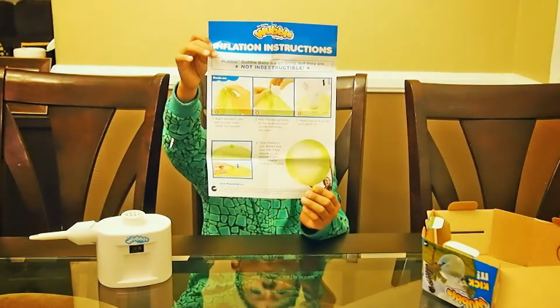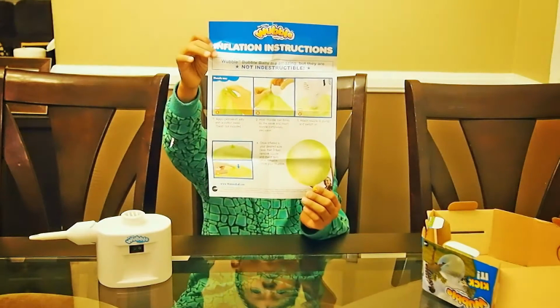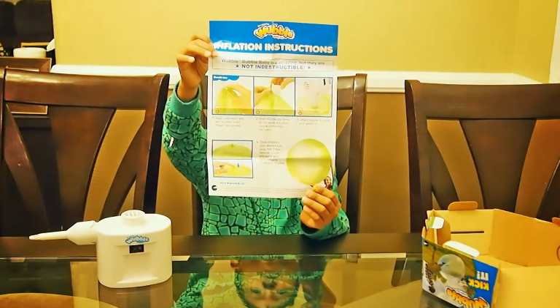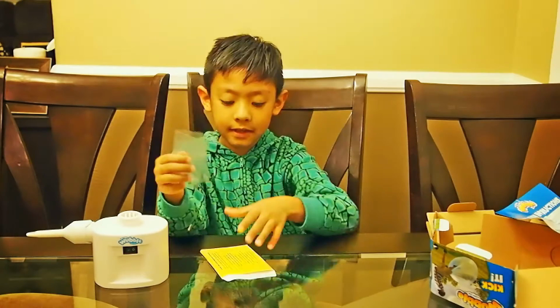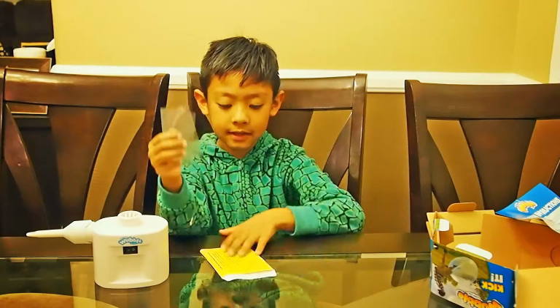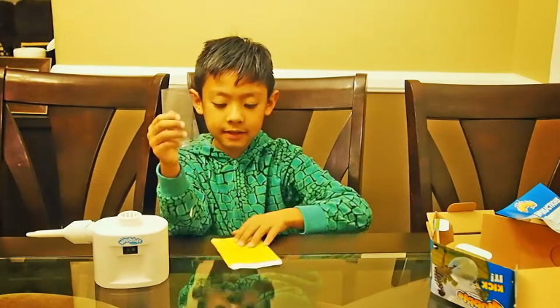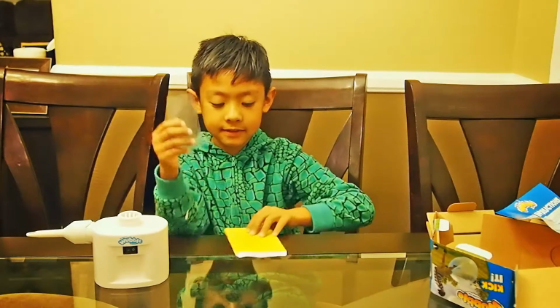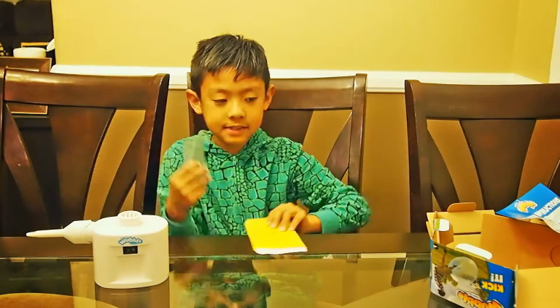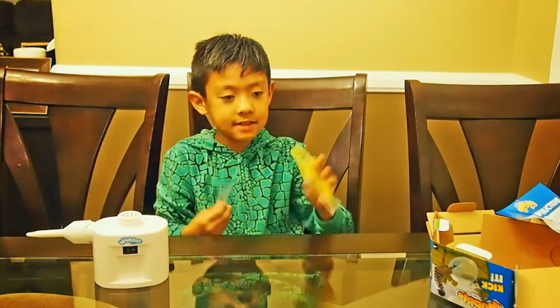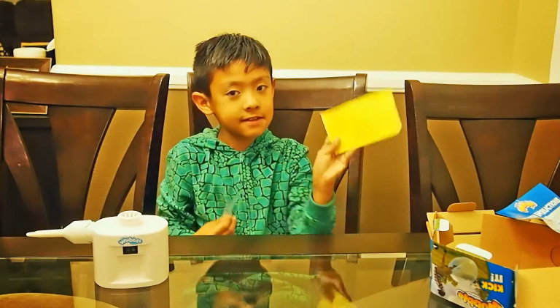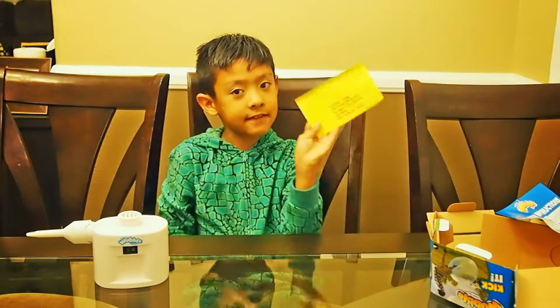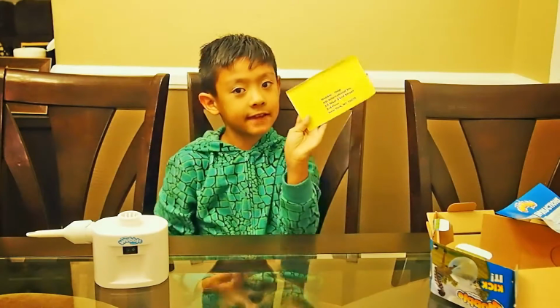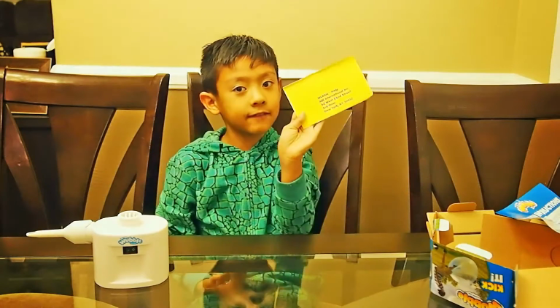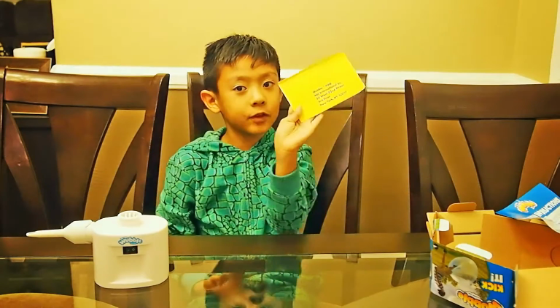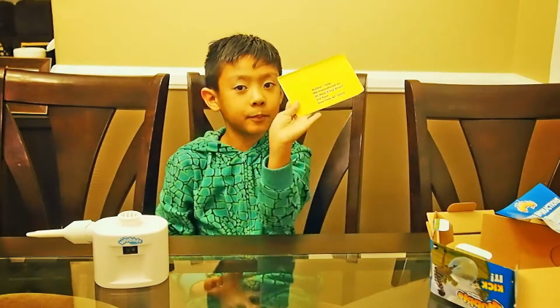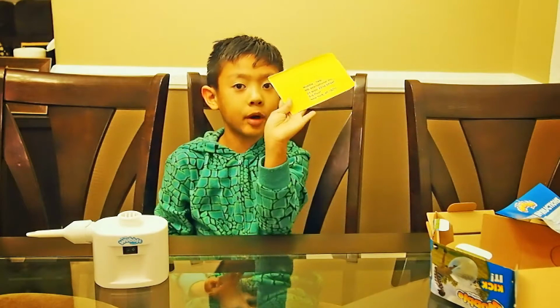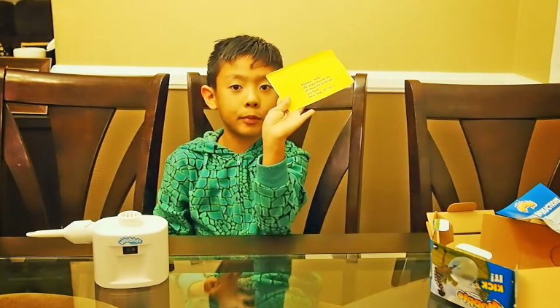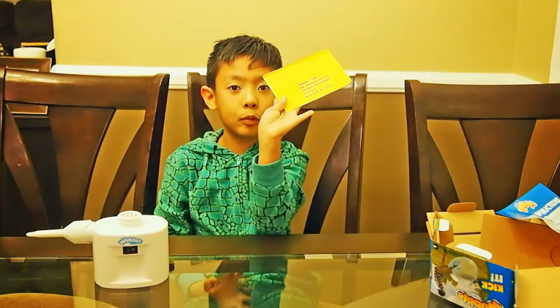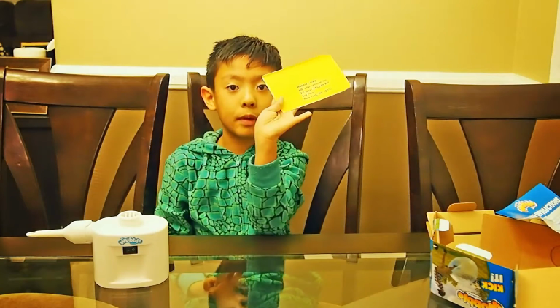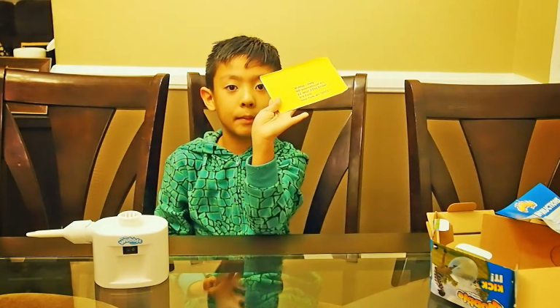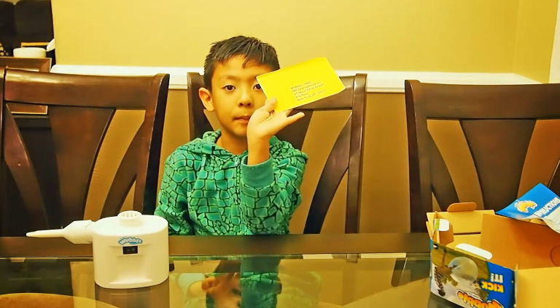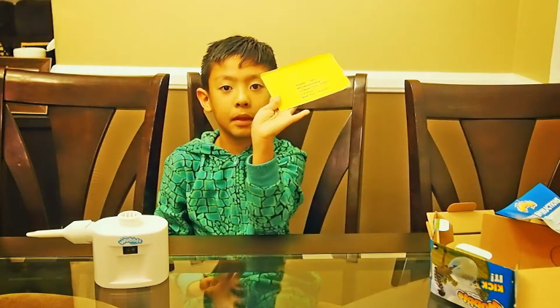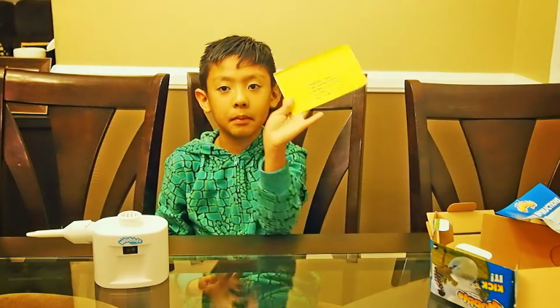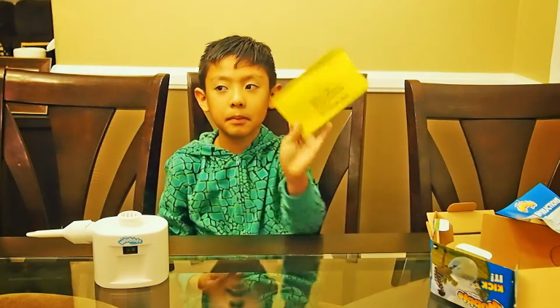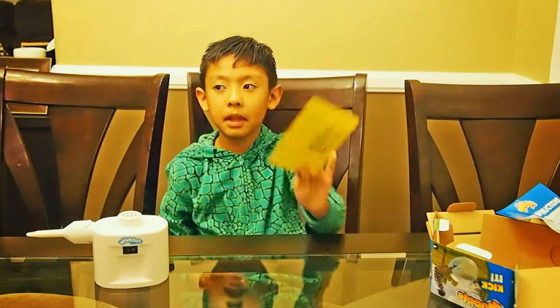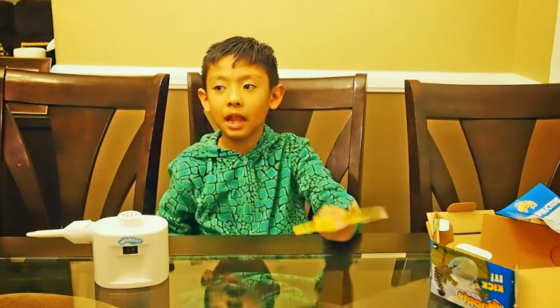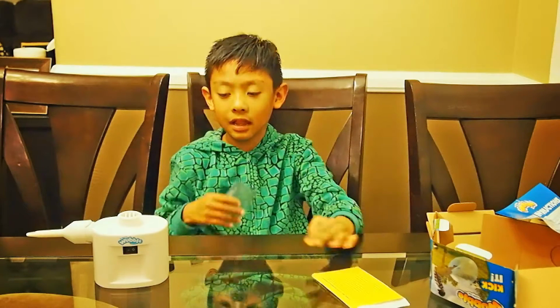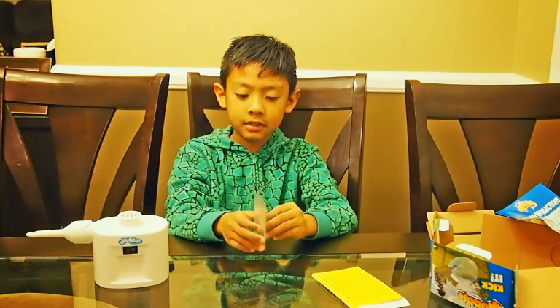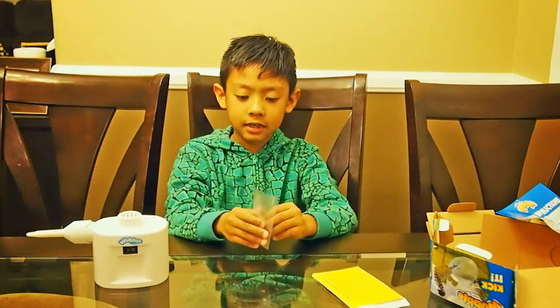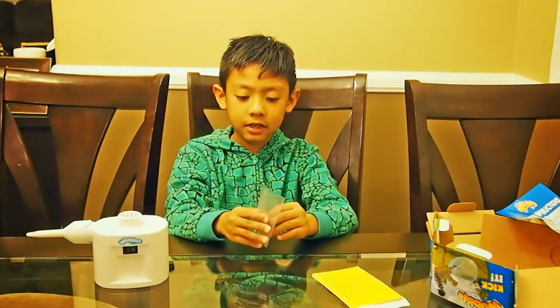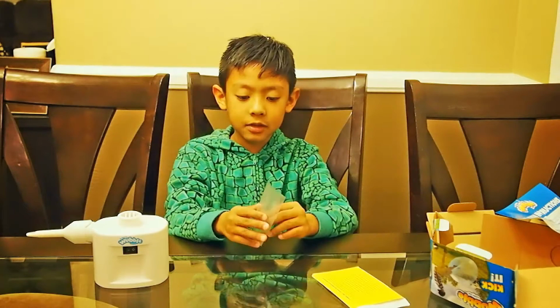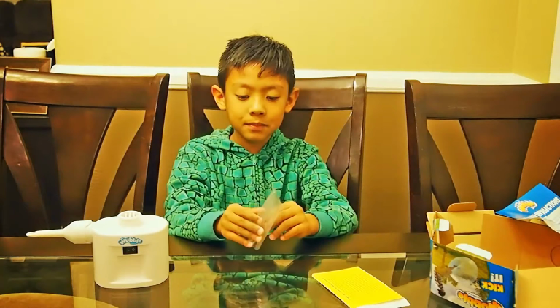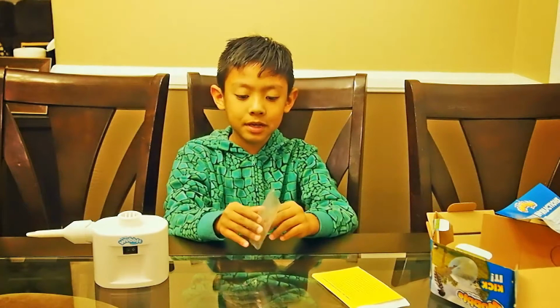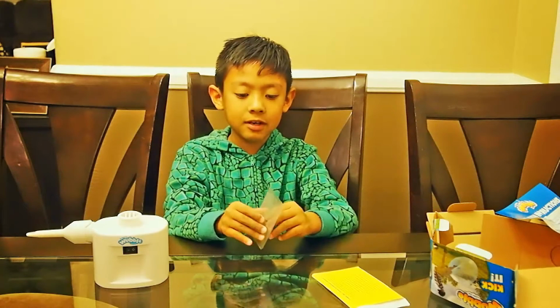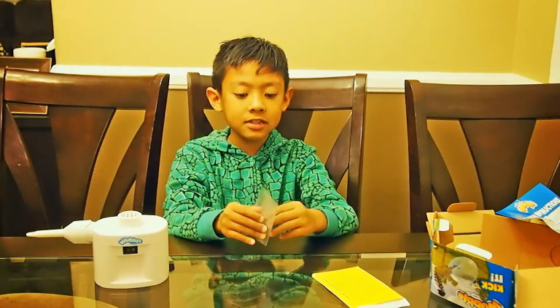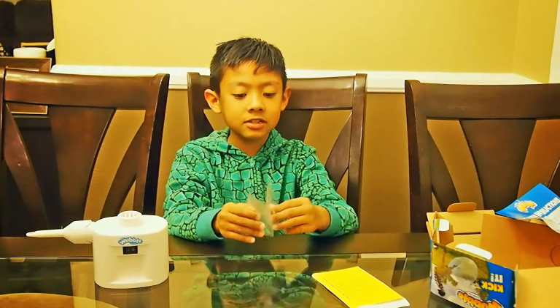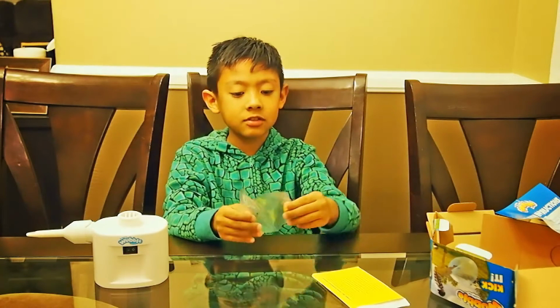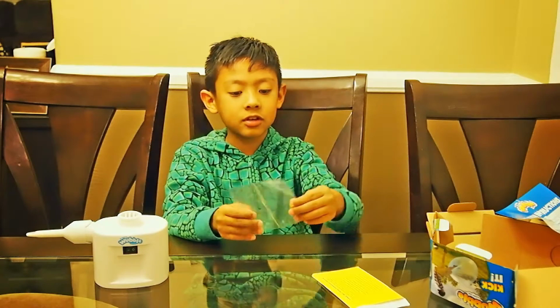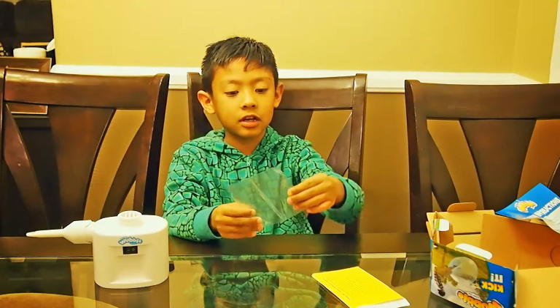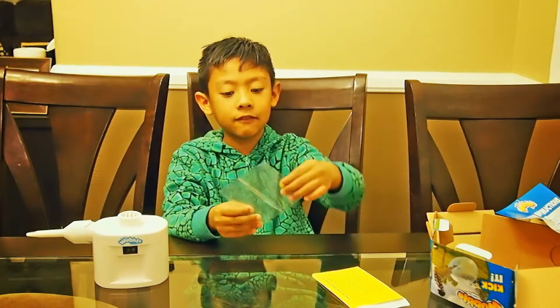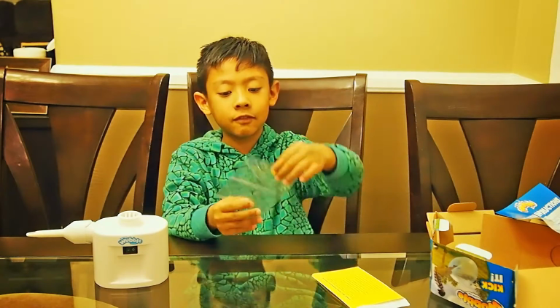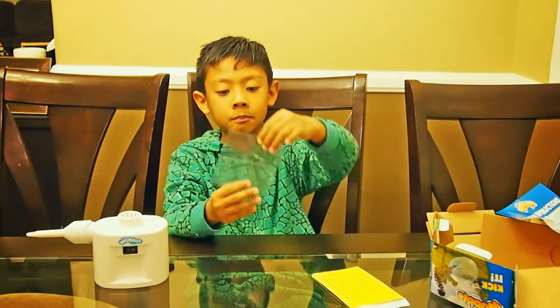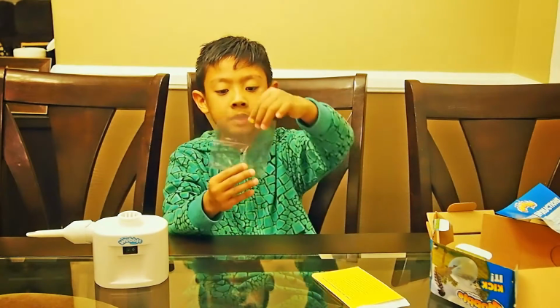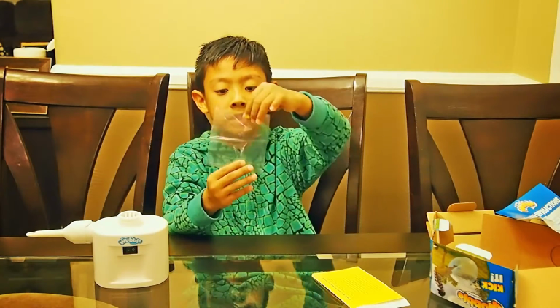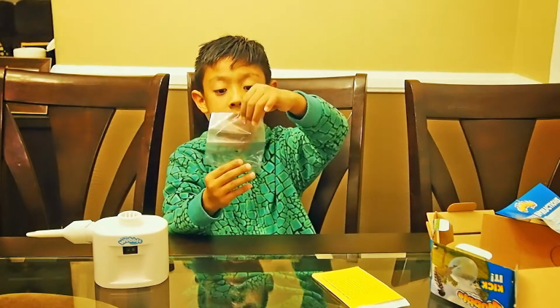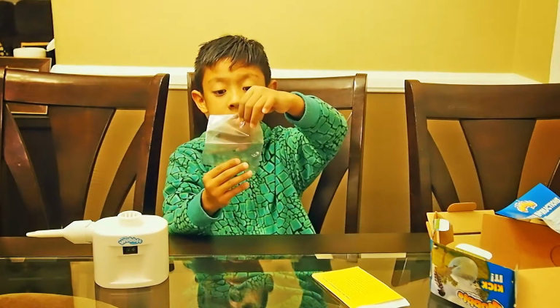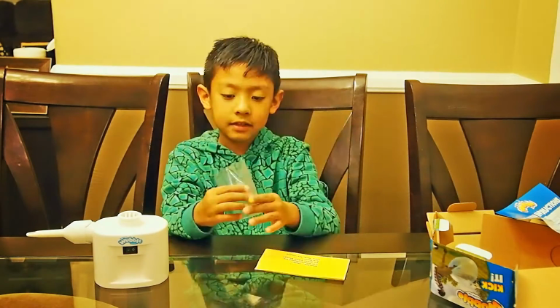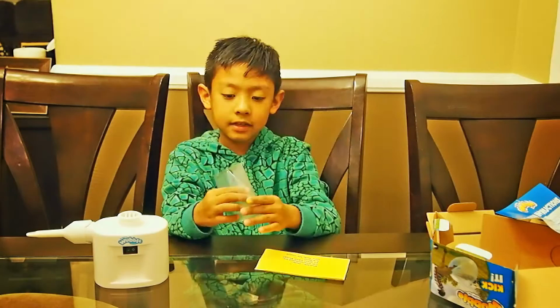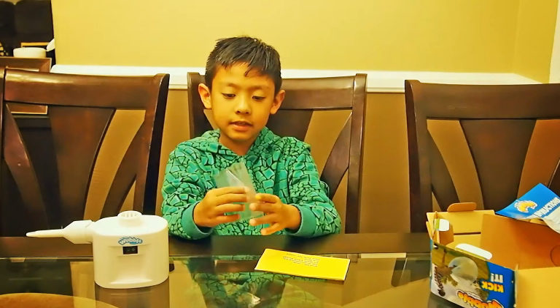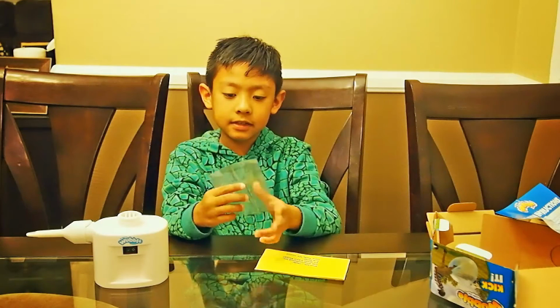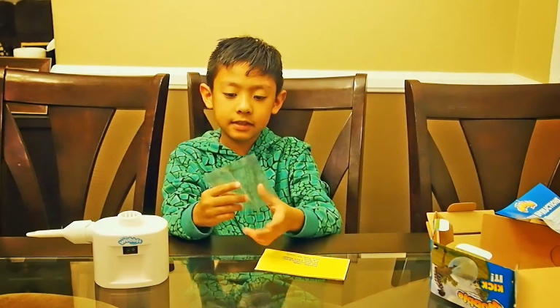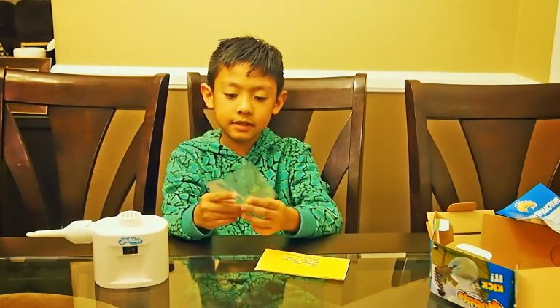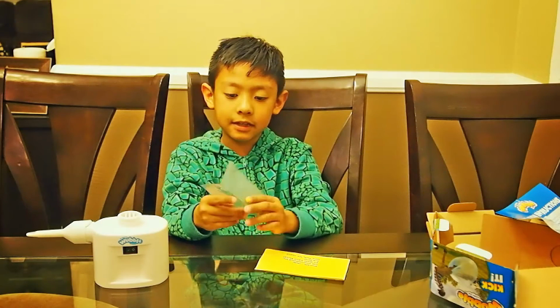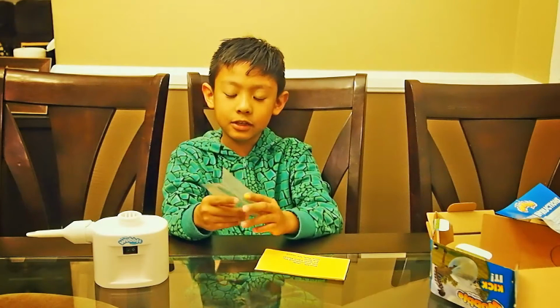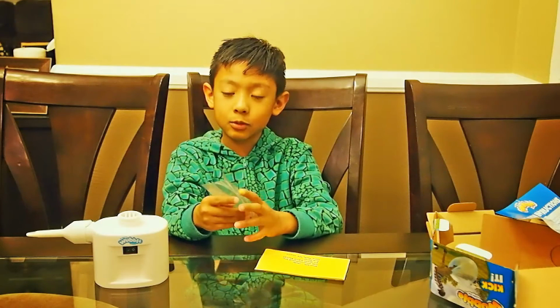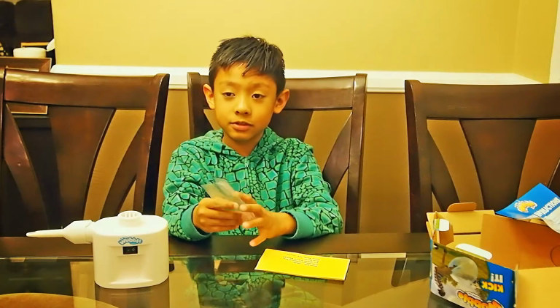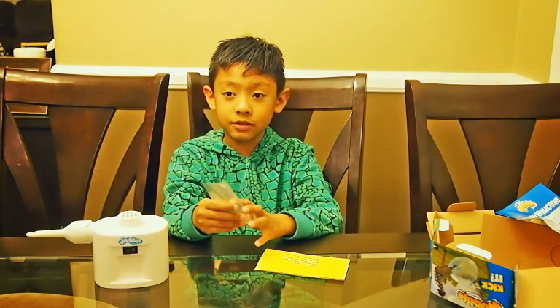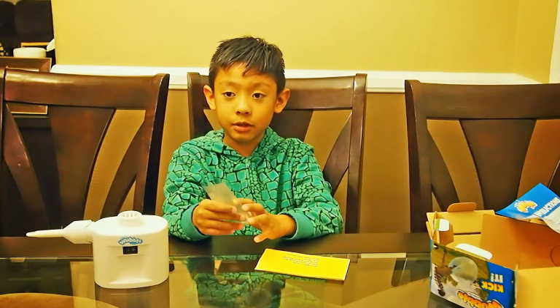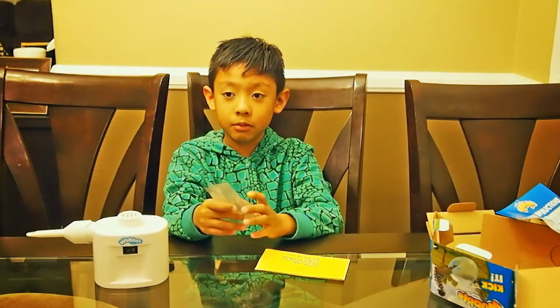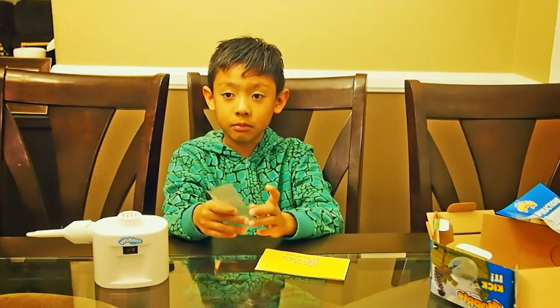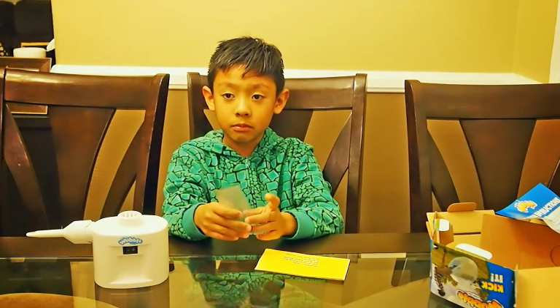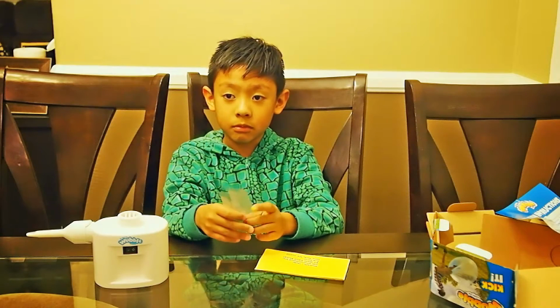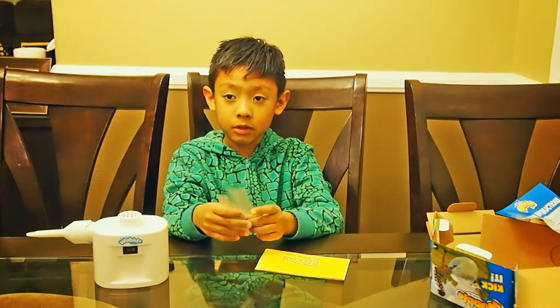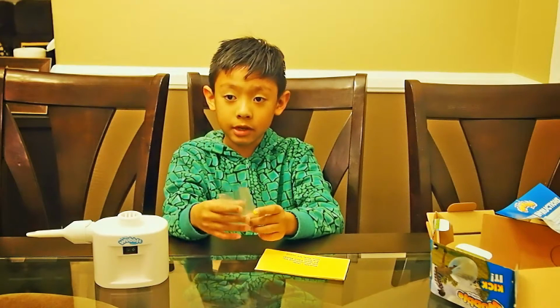And this is what you do if you pop your Wubble Bubble Ball — tell your parents to cut off a piece, and then you know what to do.